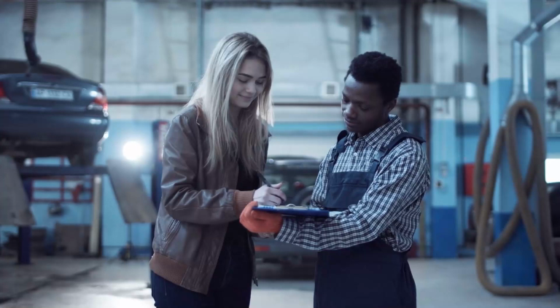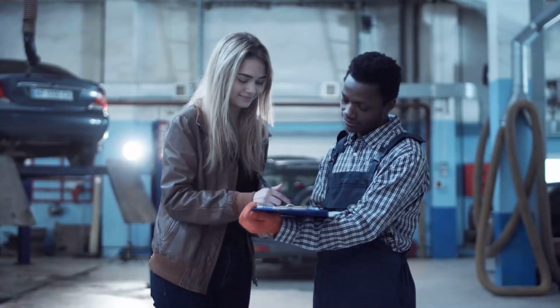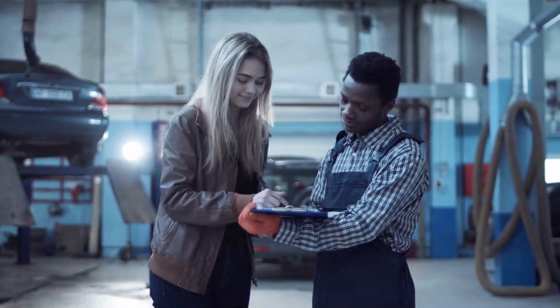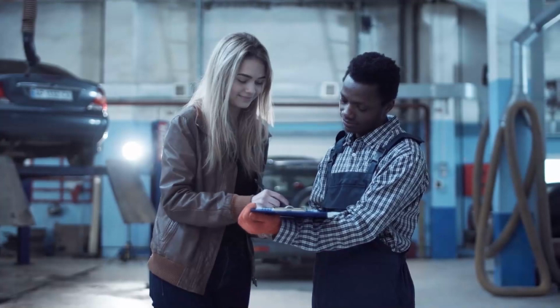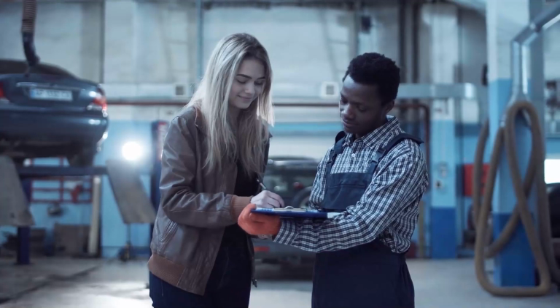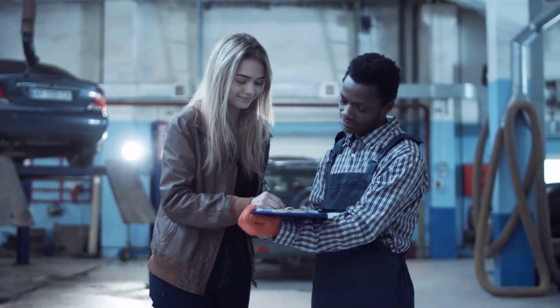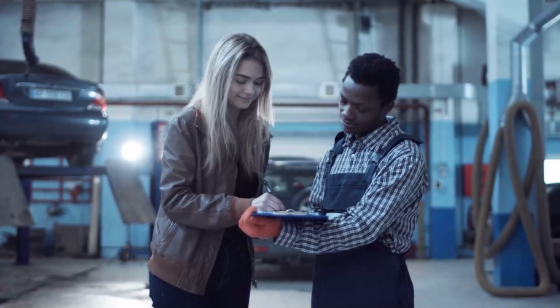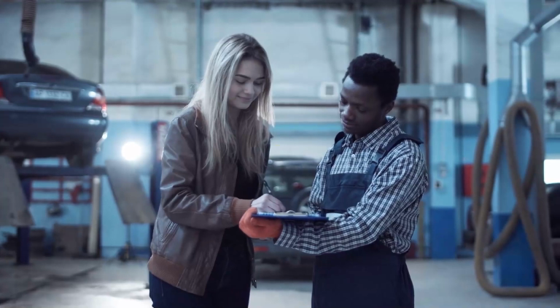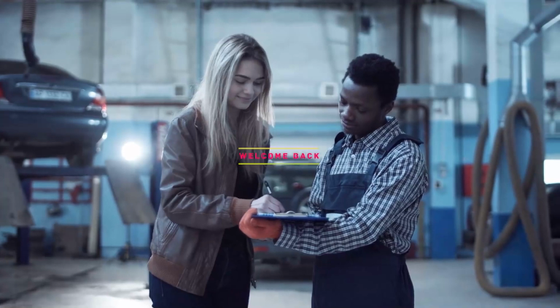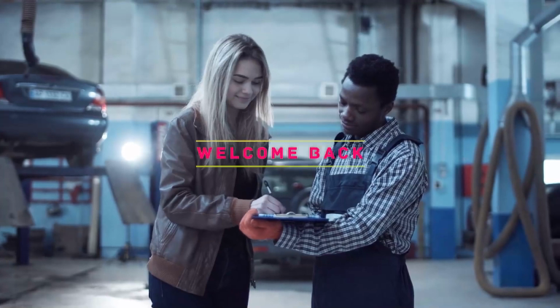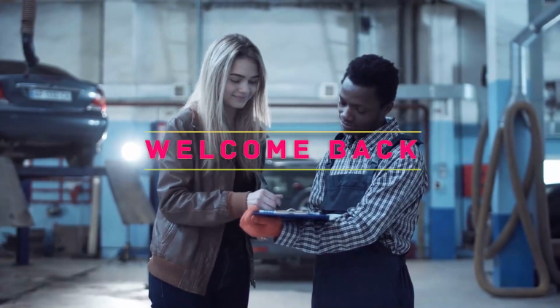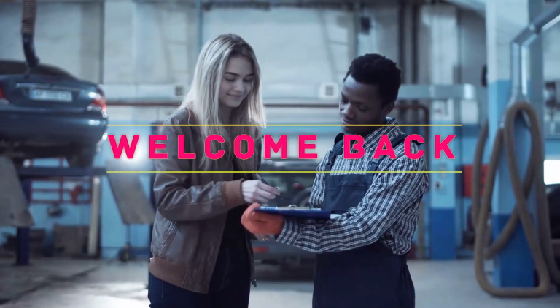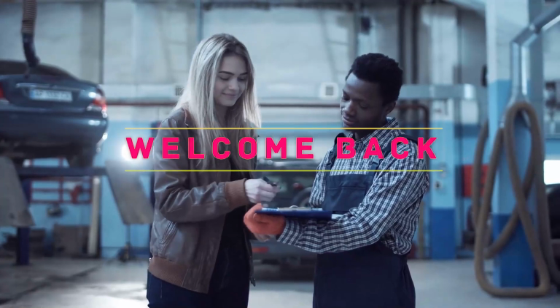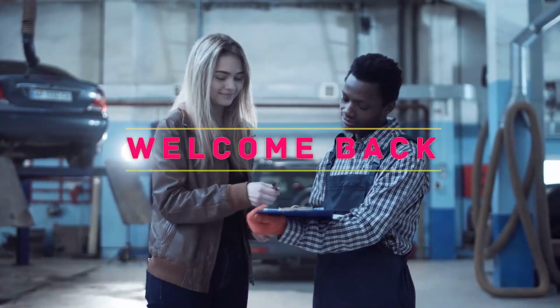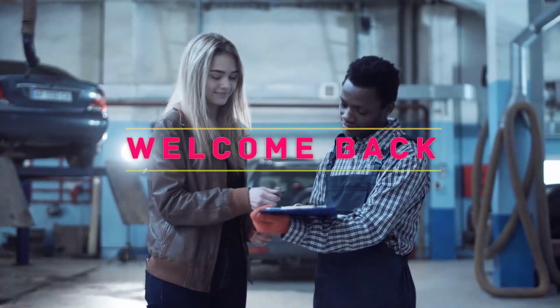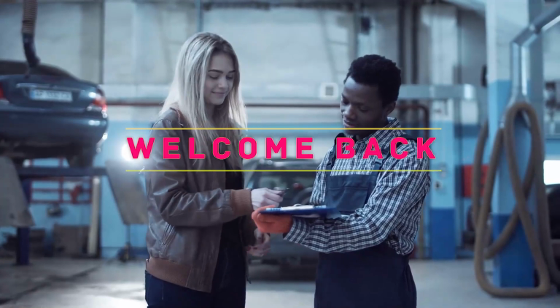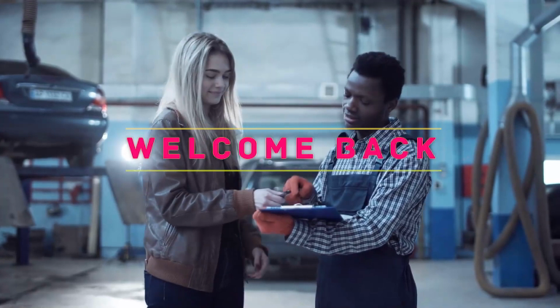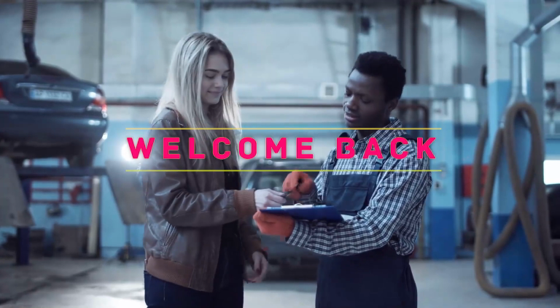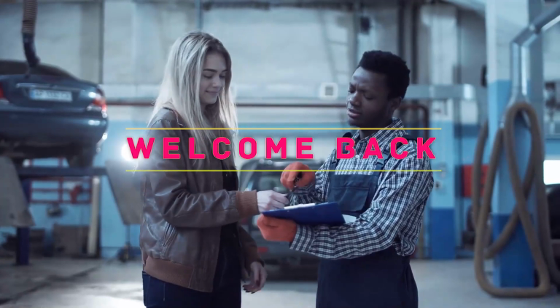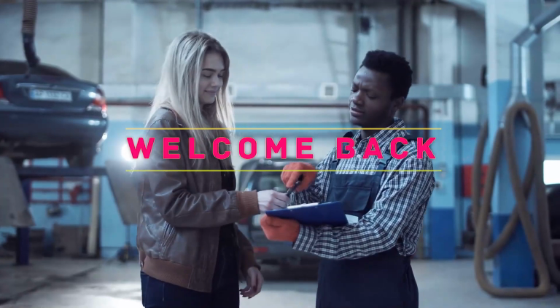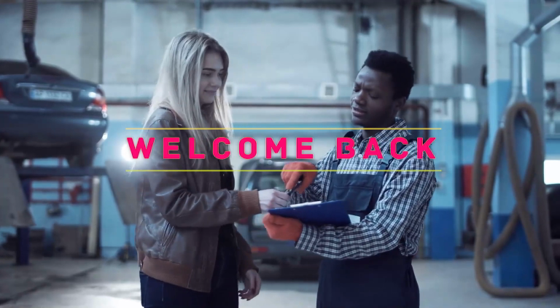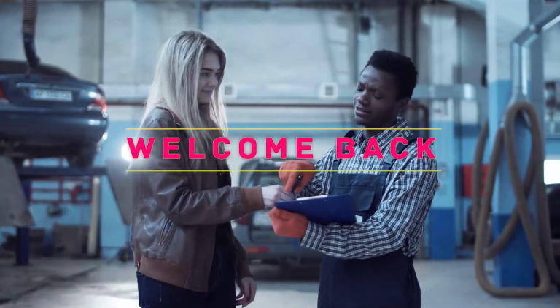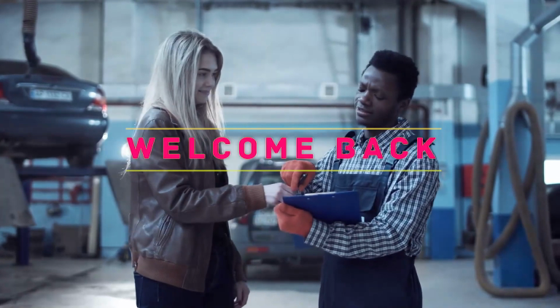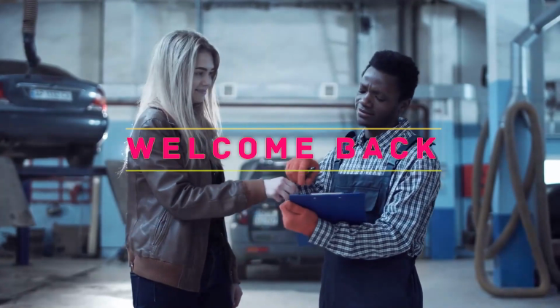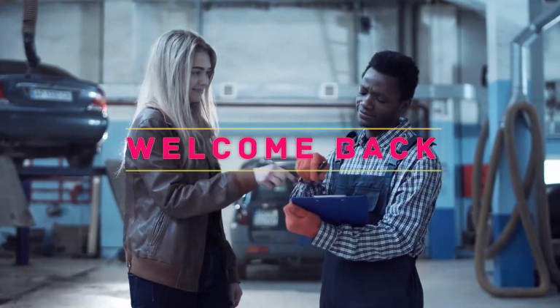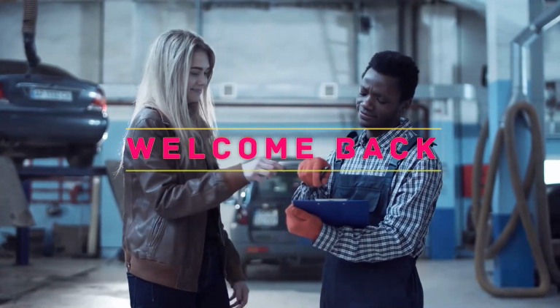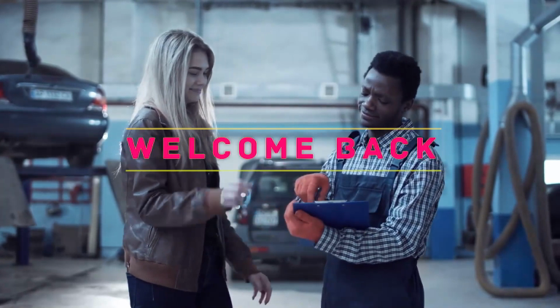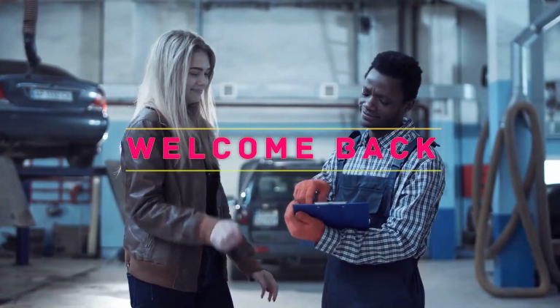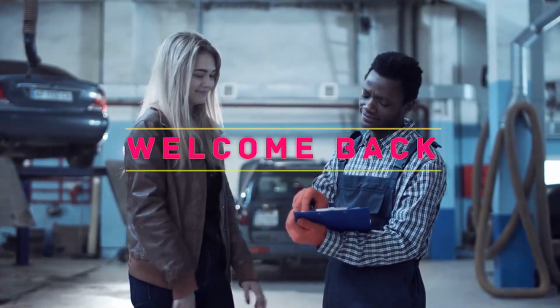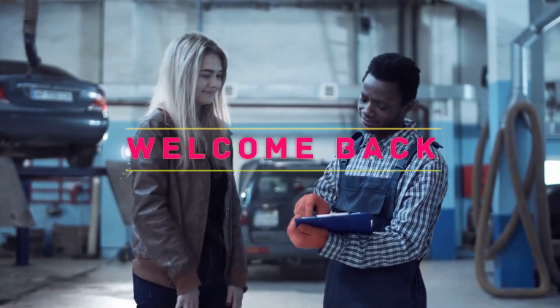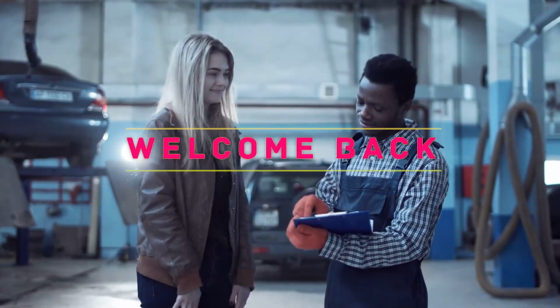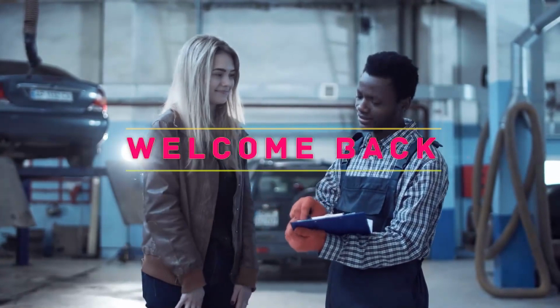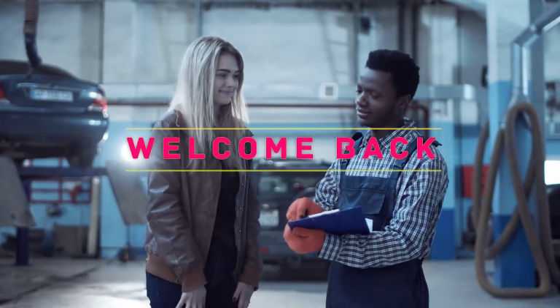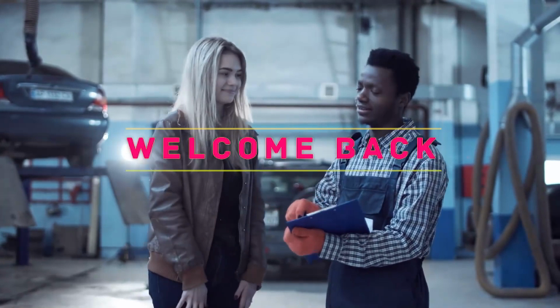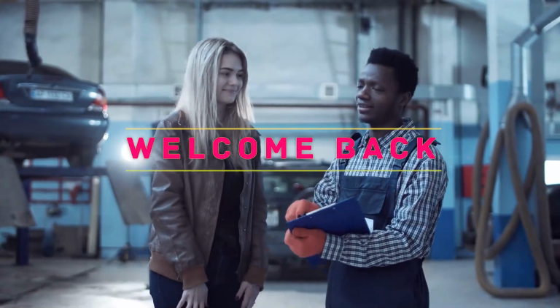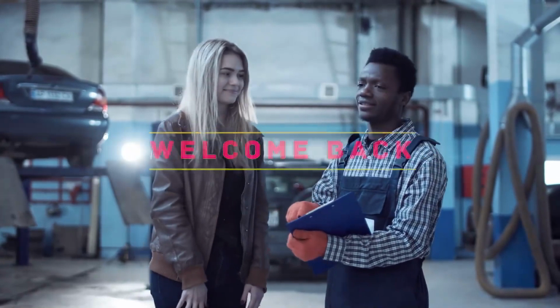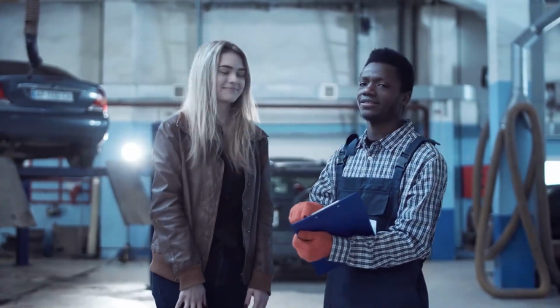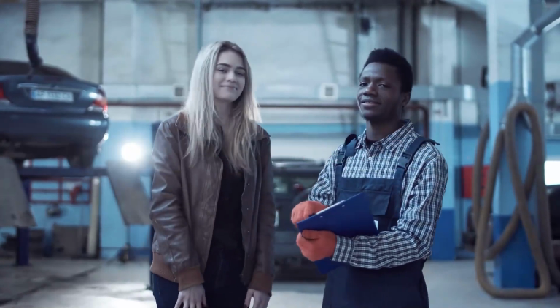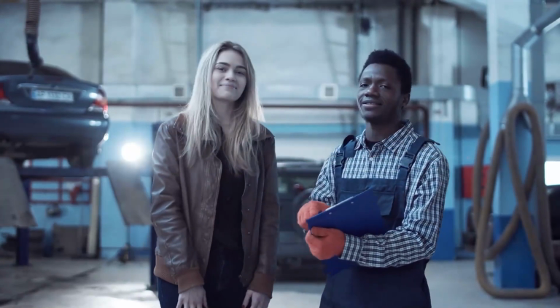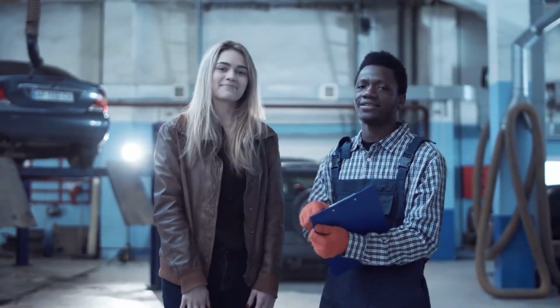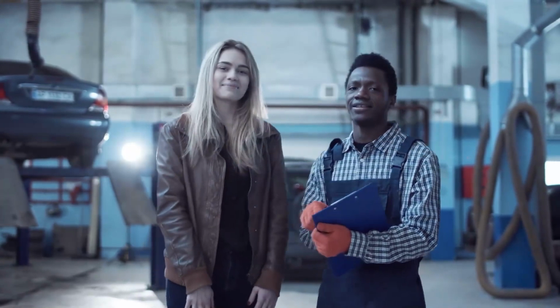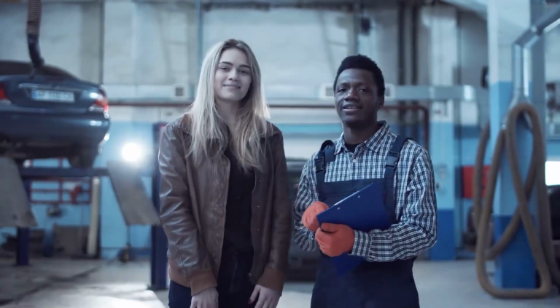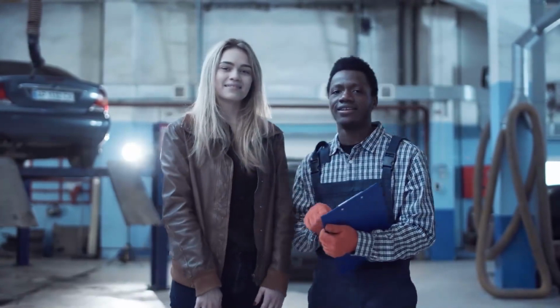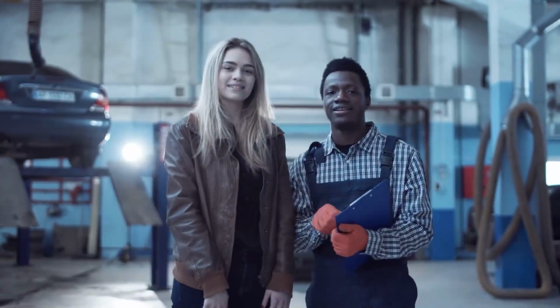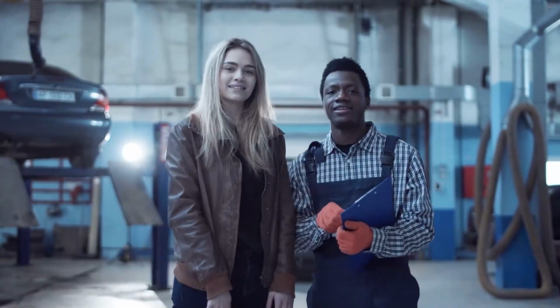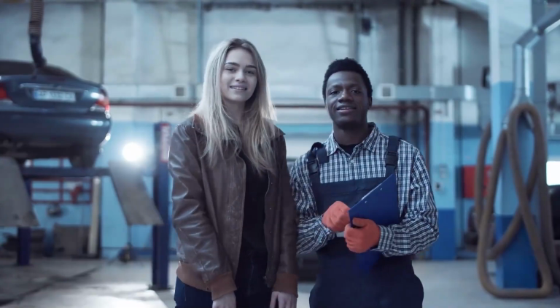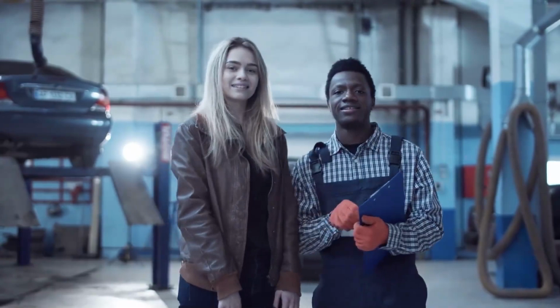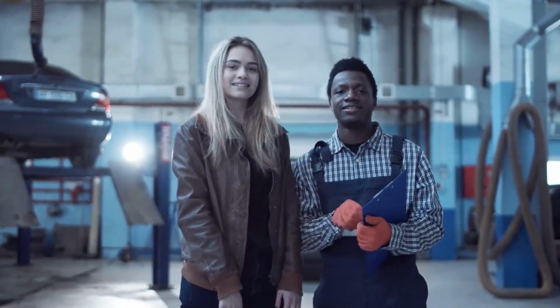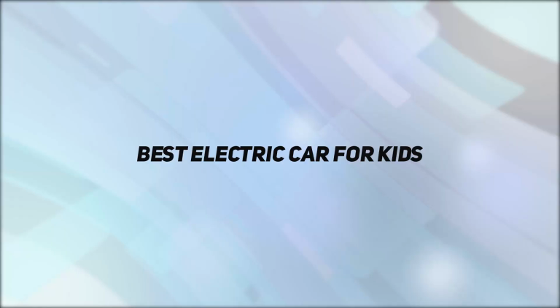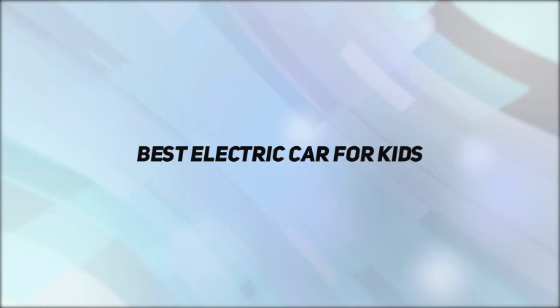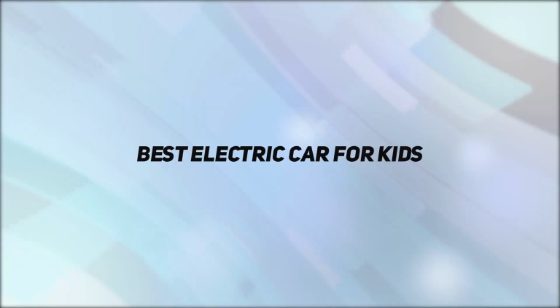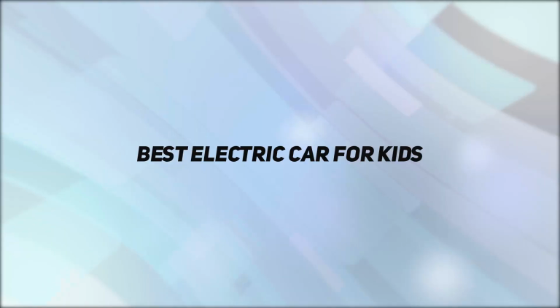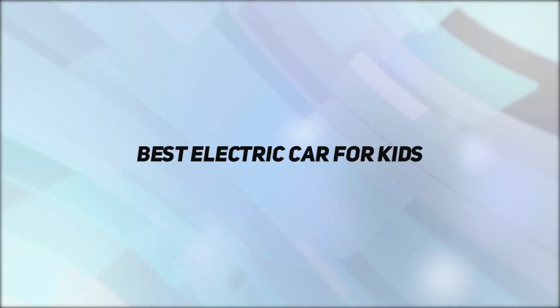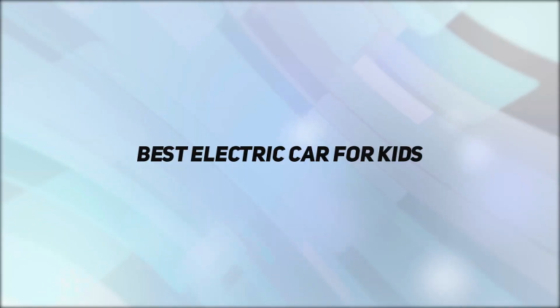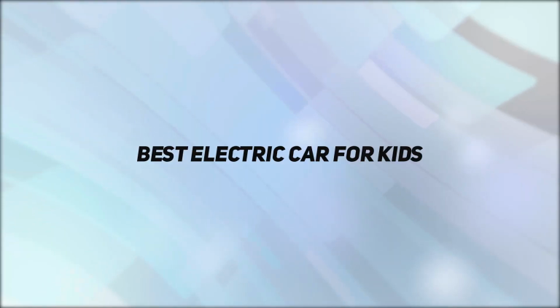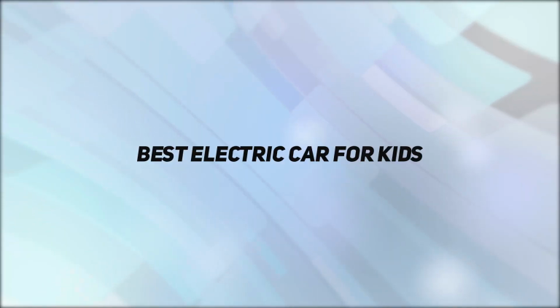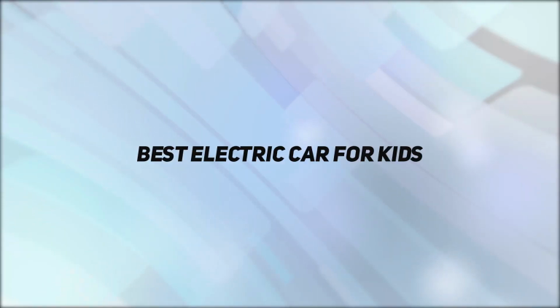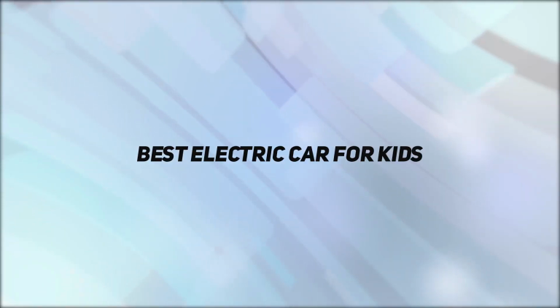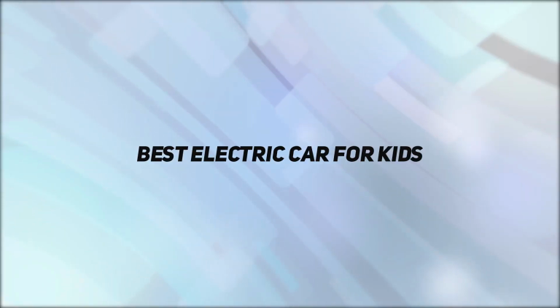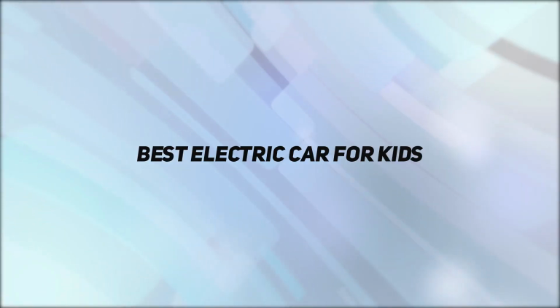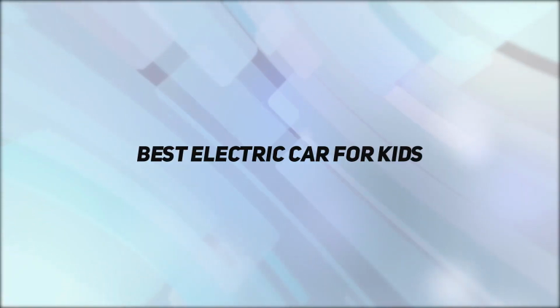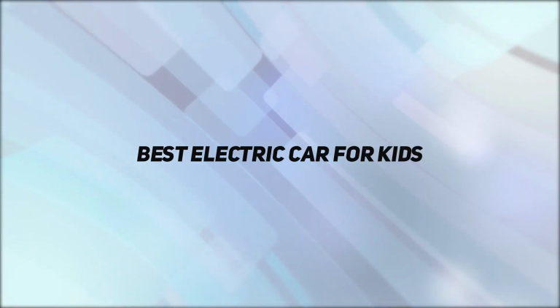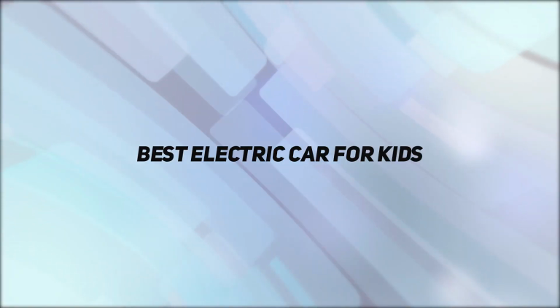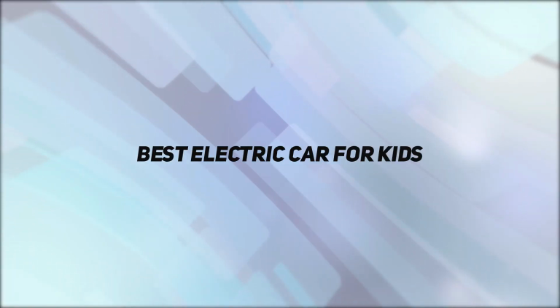Hey, welcome back to my channel. In this video, I'm going to talk about the Top 5 Best Electric Cars for Kids.